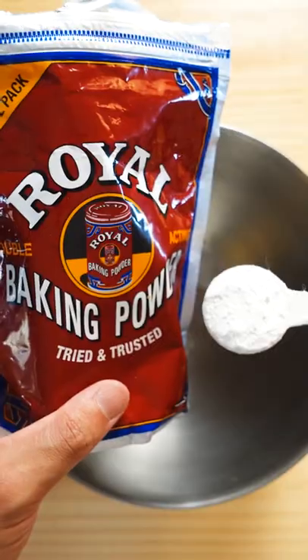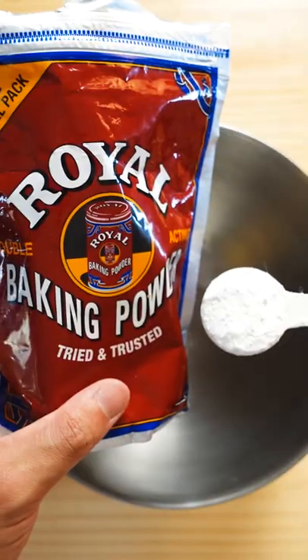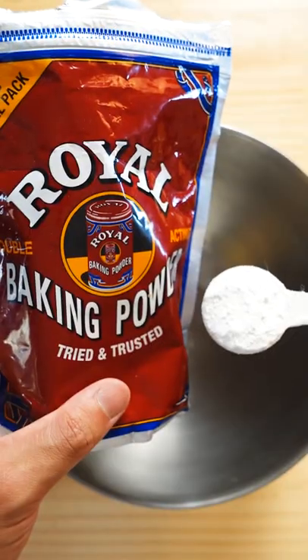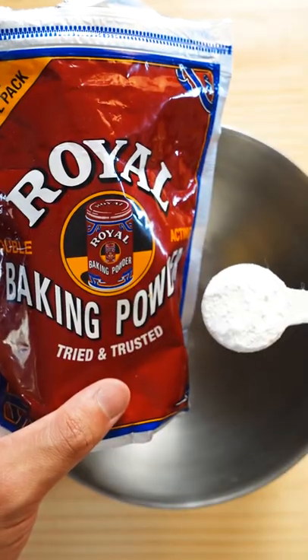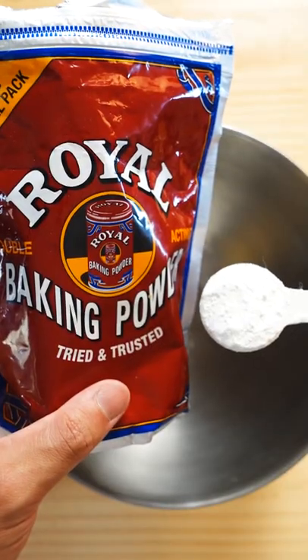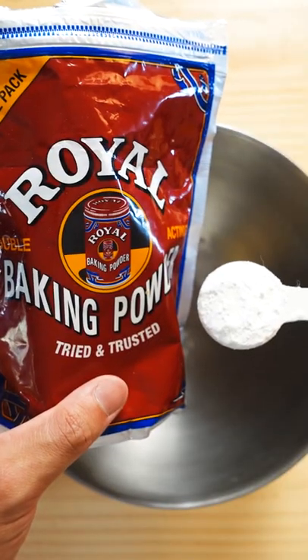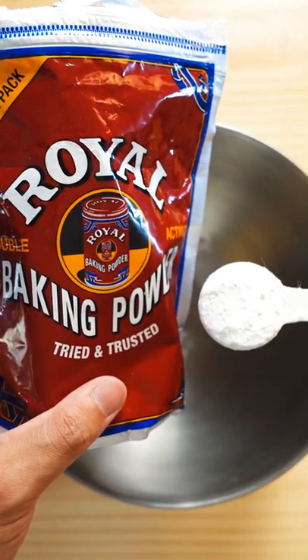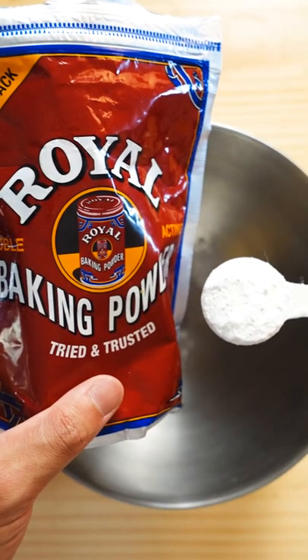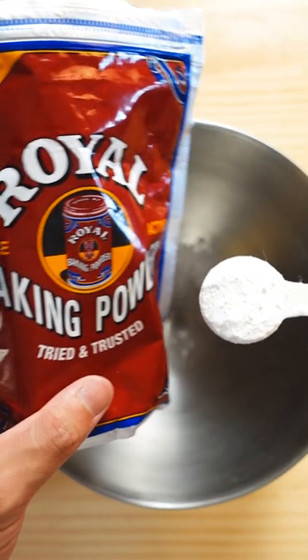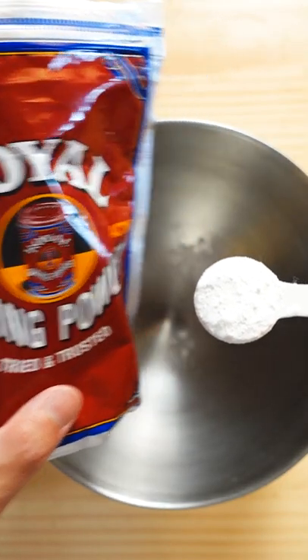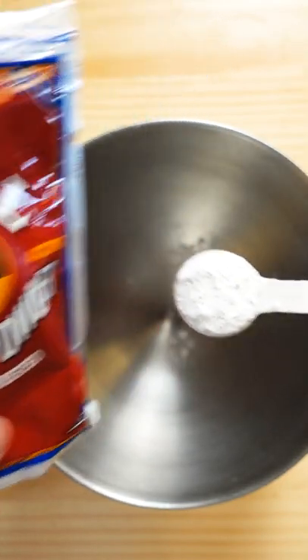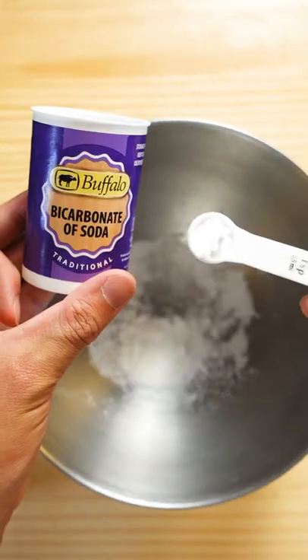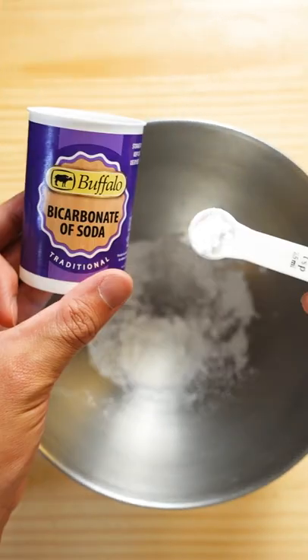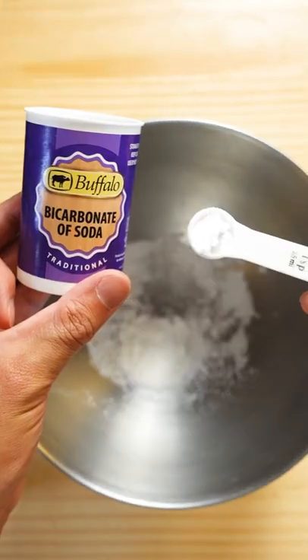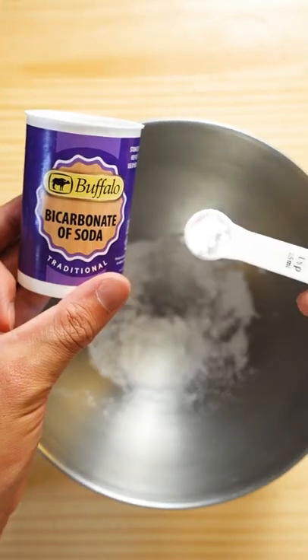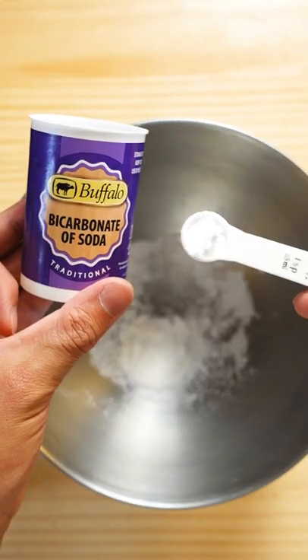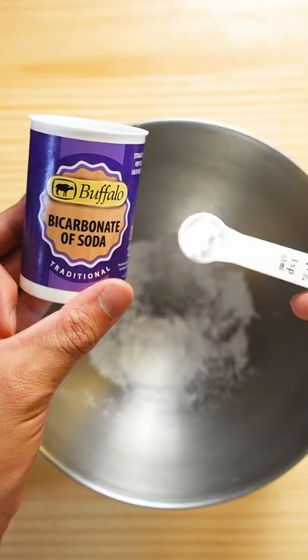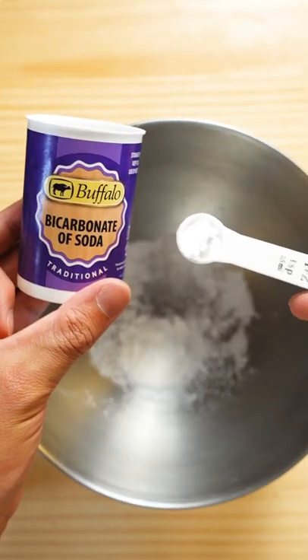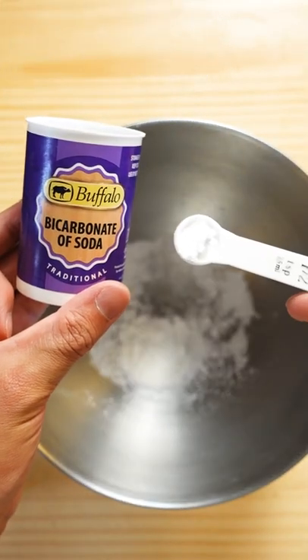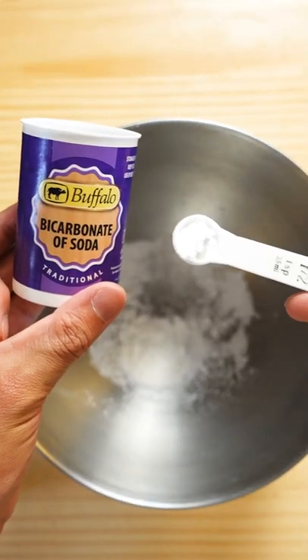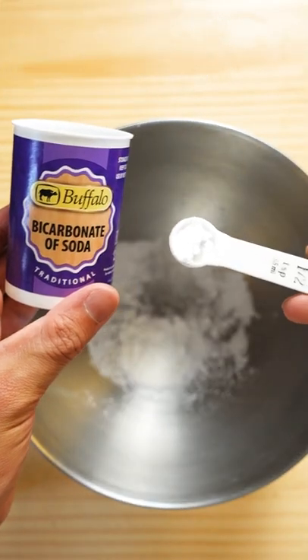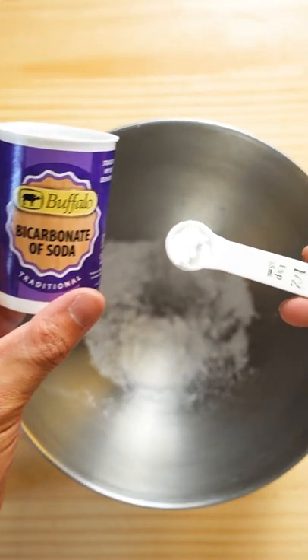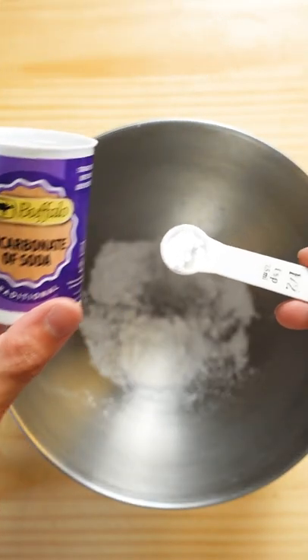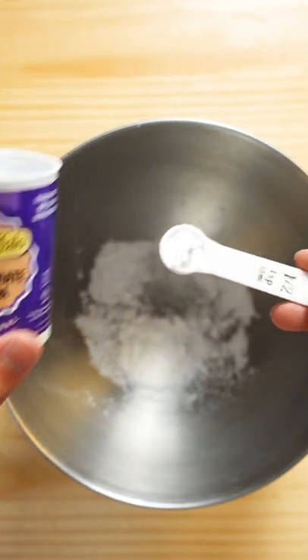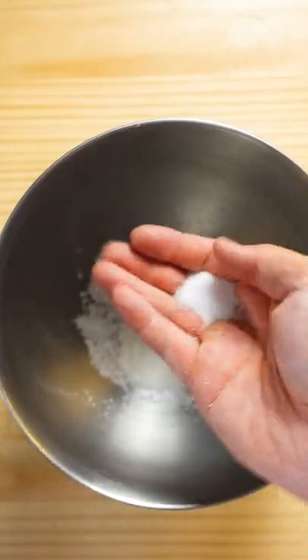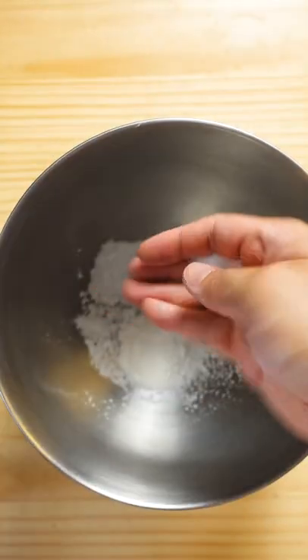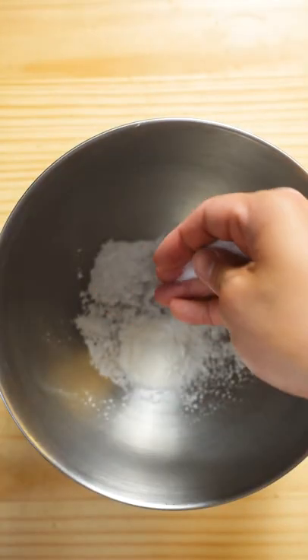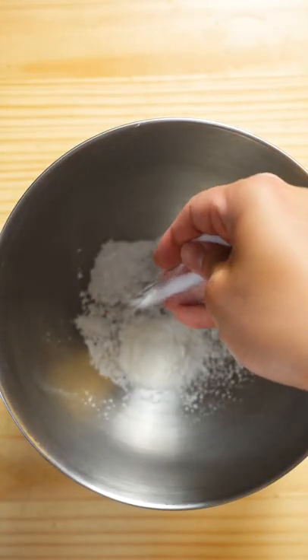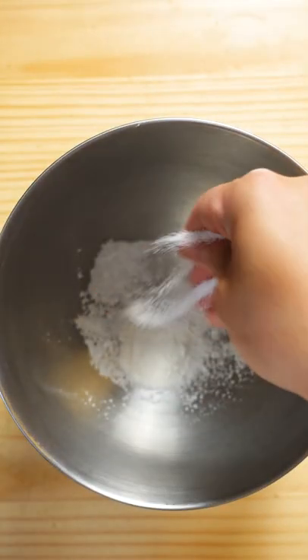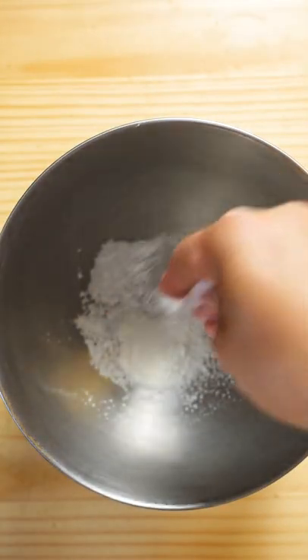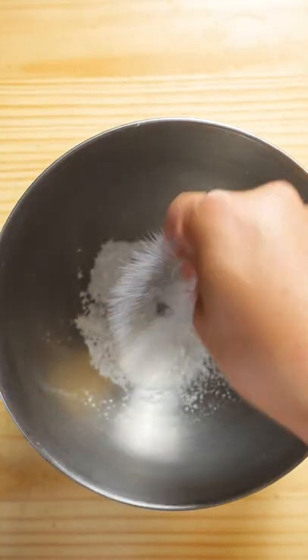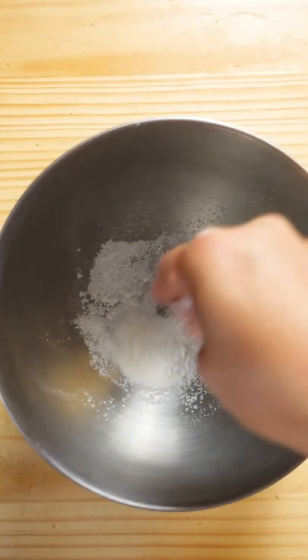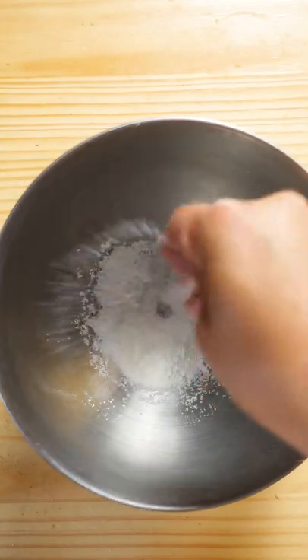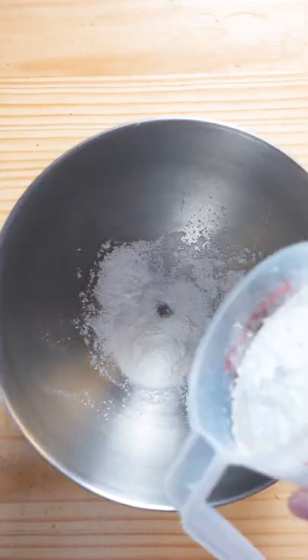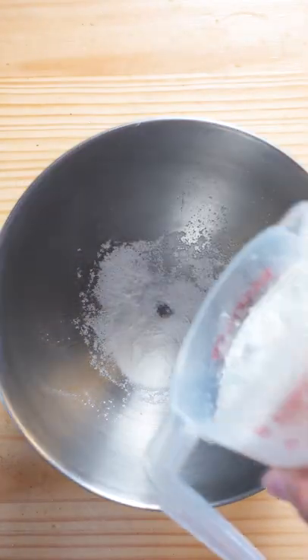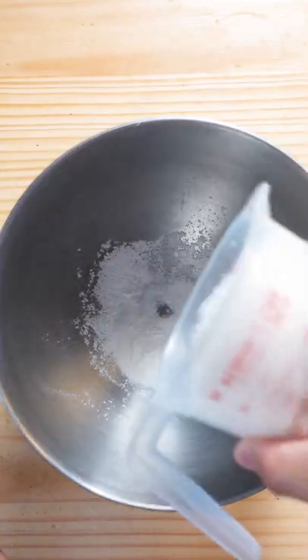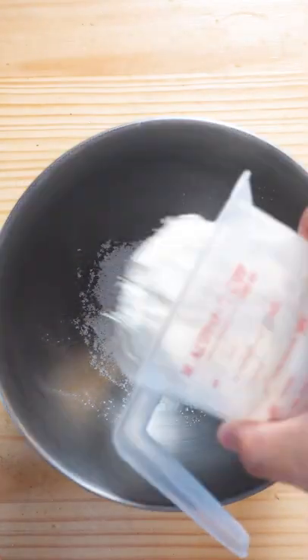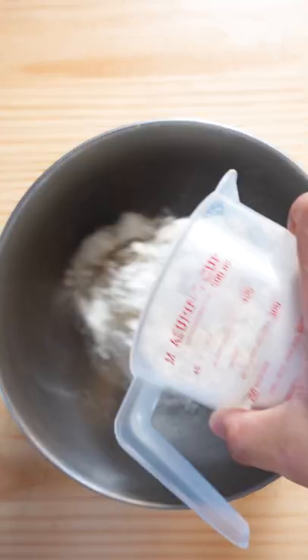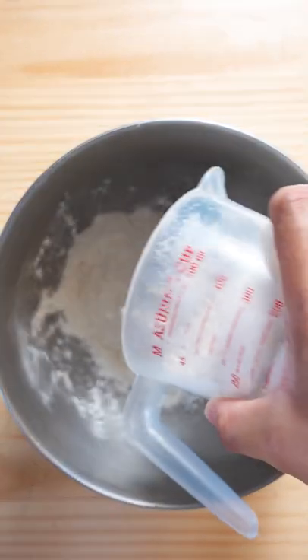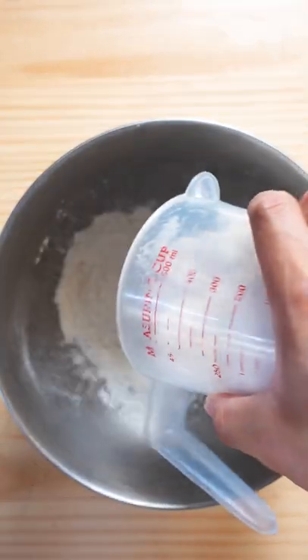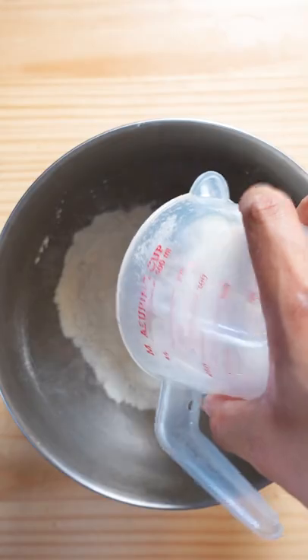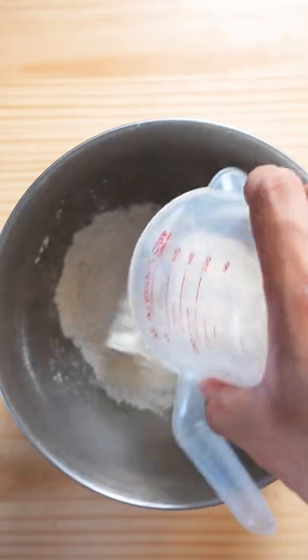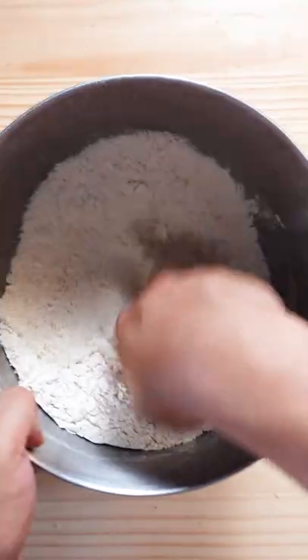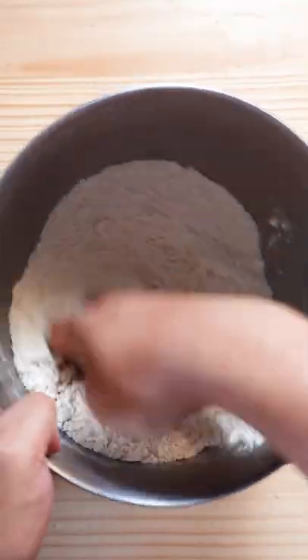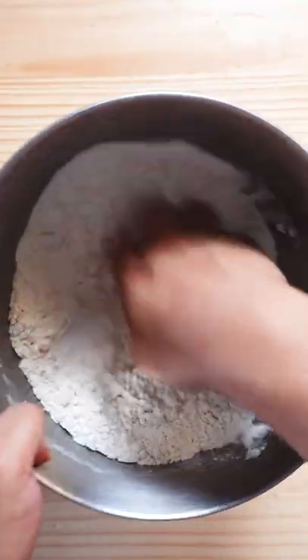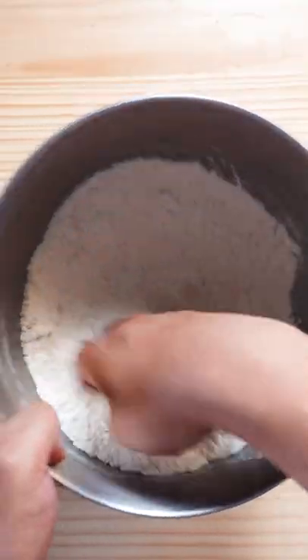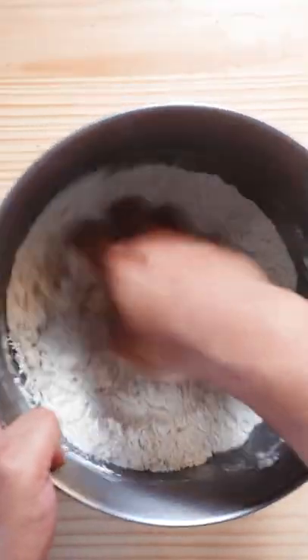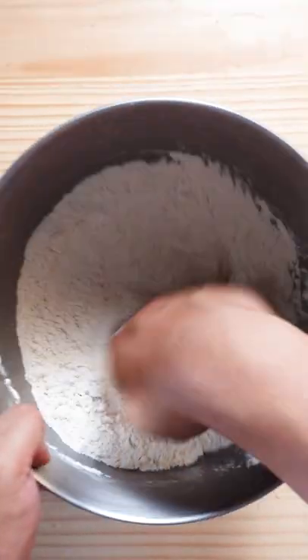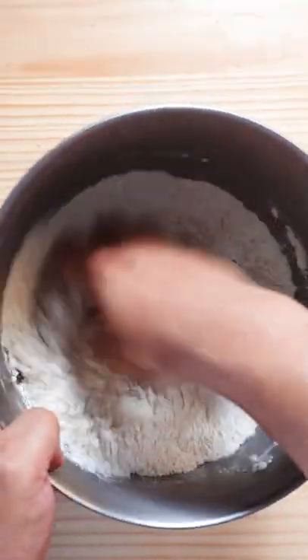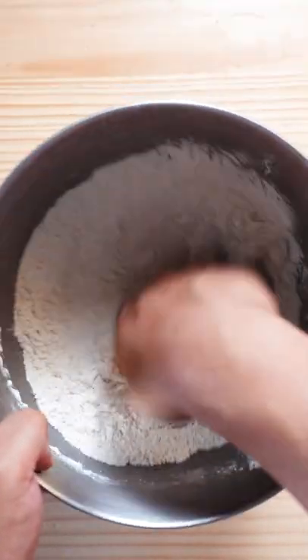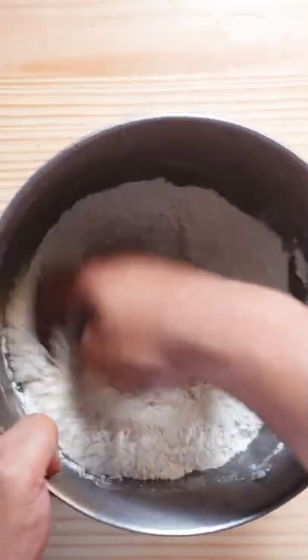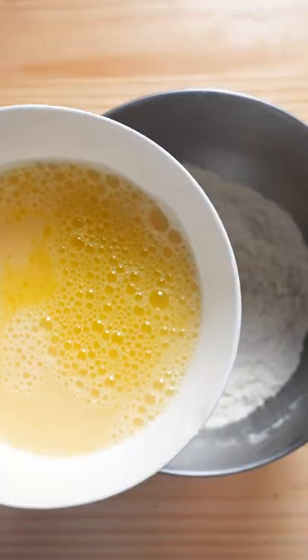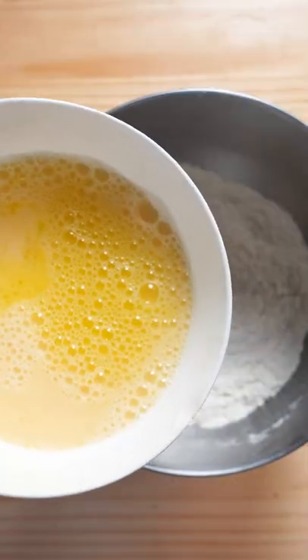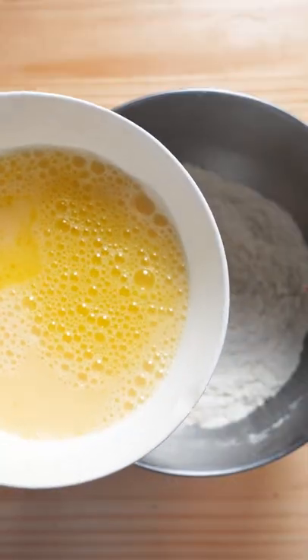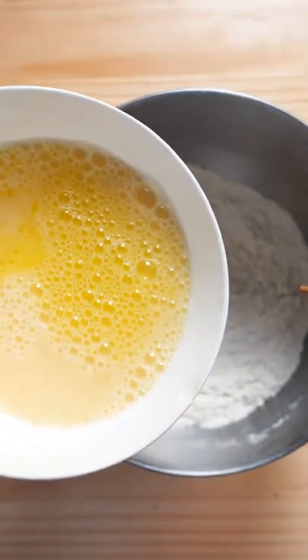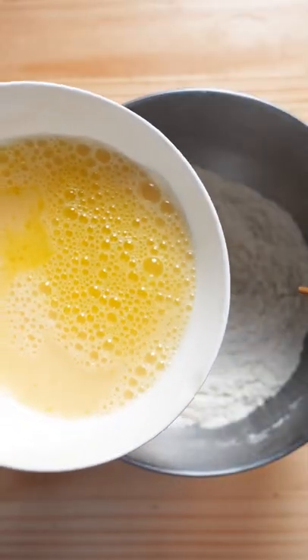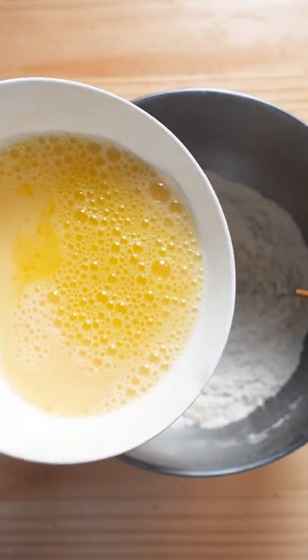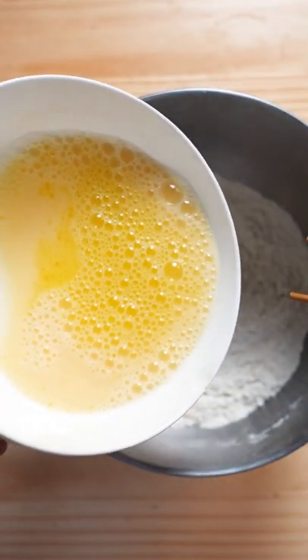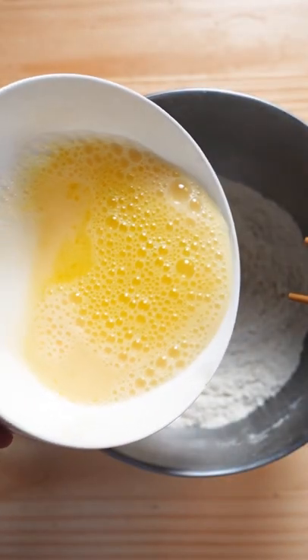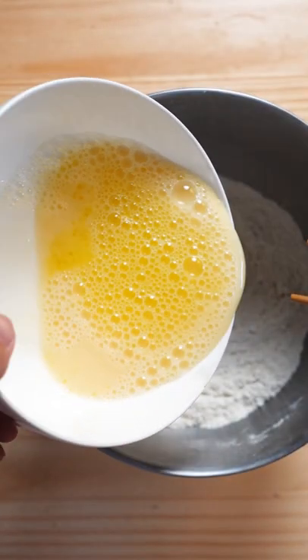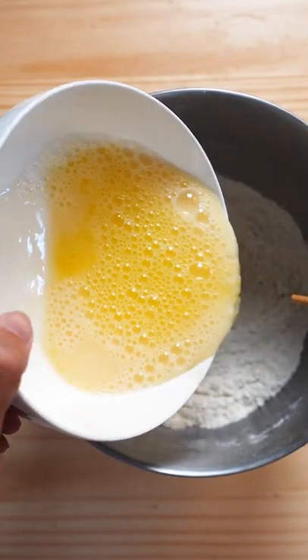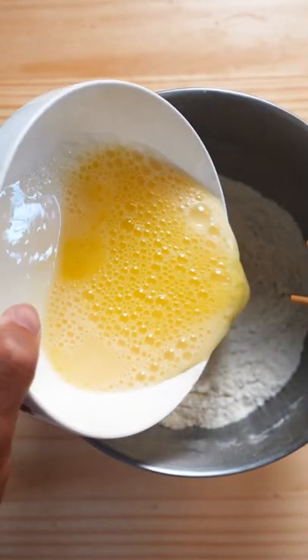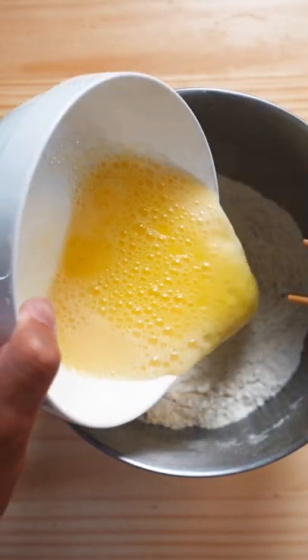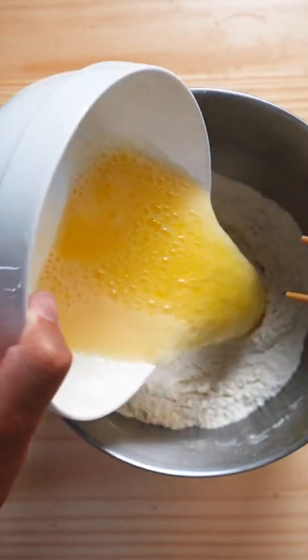In a separate bowl, add in baking powder, half teaspoon baking soda, a pinch of salt, and two cups of flour. Give it a mix, then add the liquid to the dry ingredients.